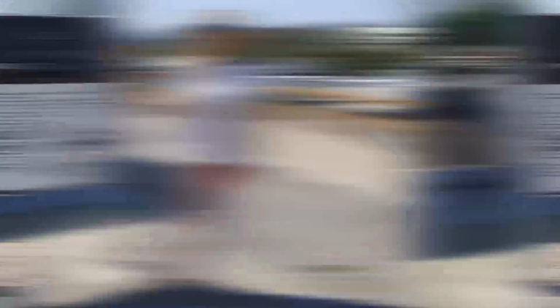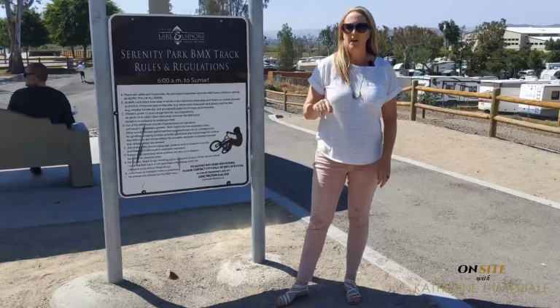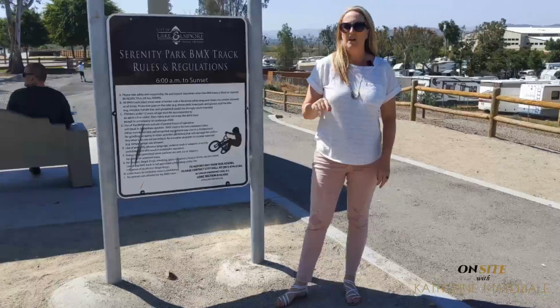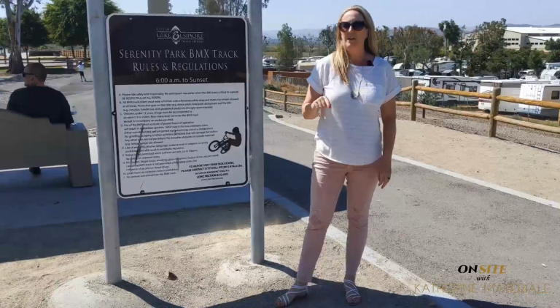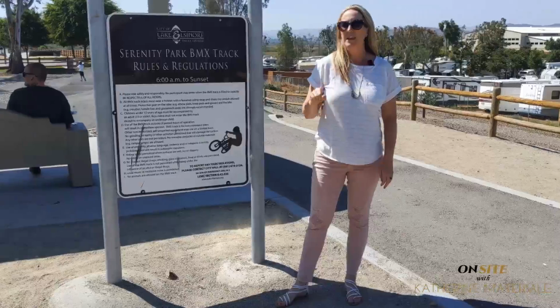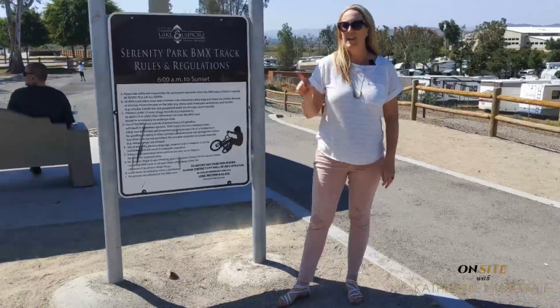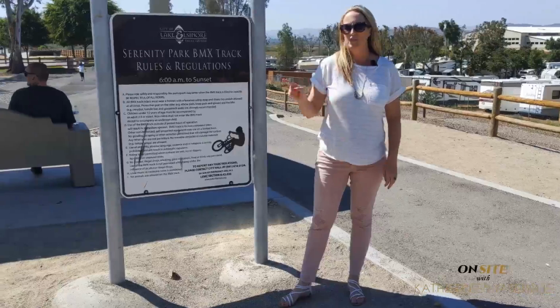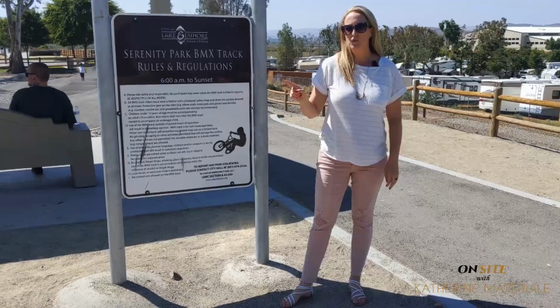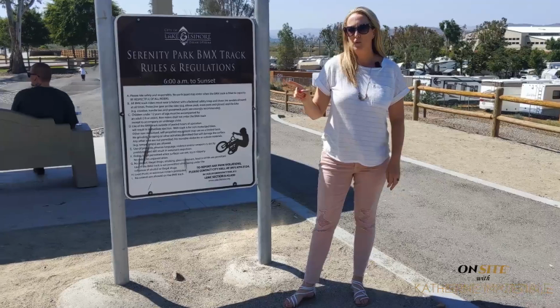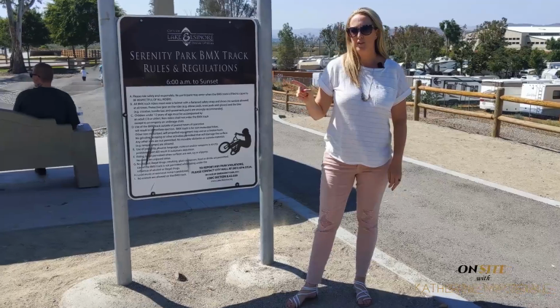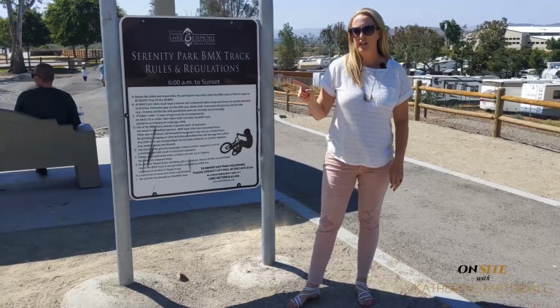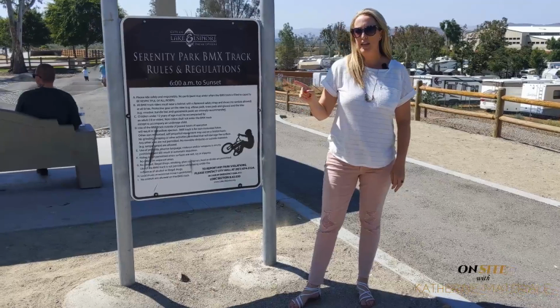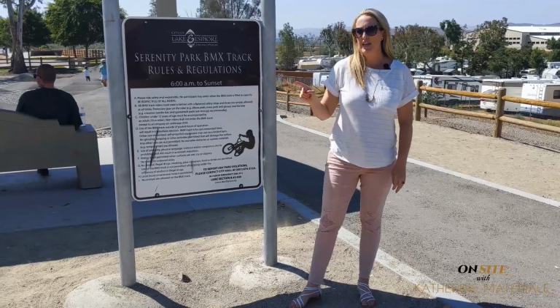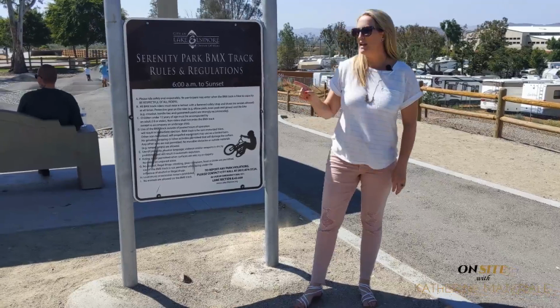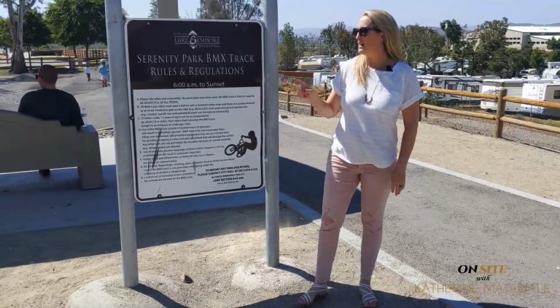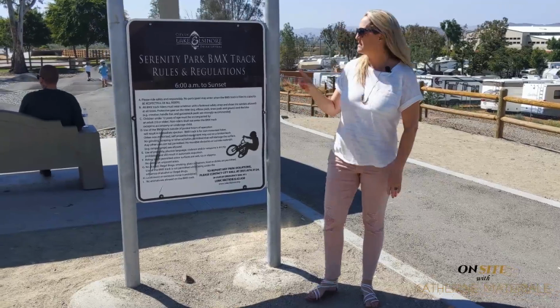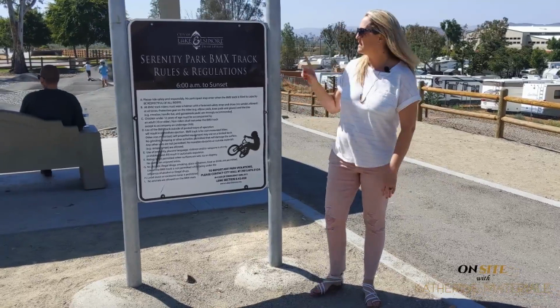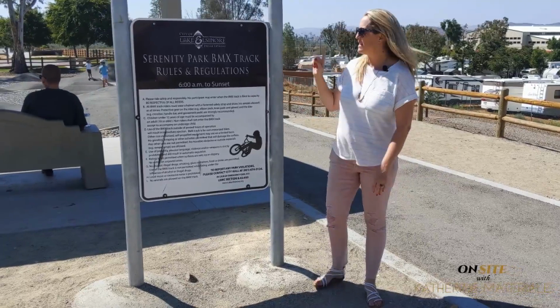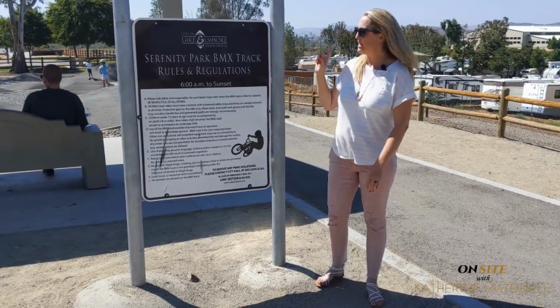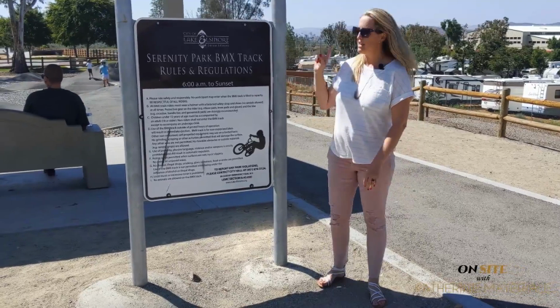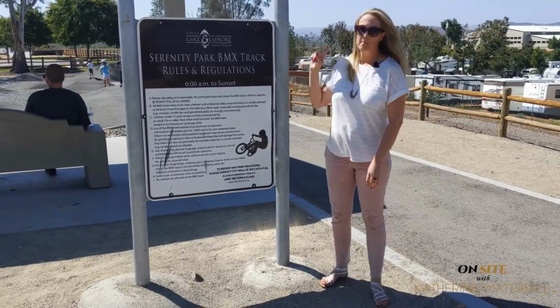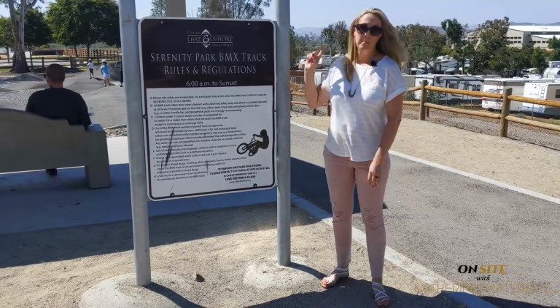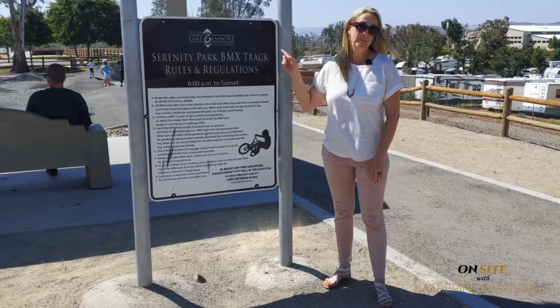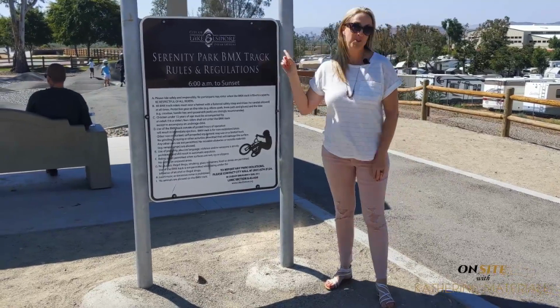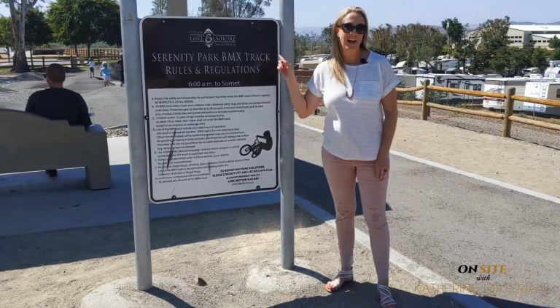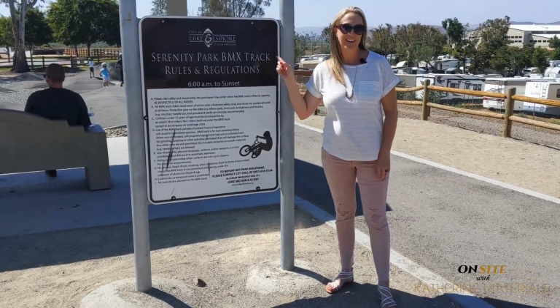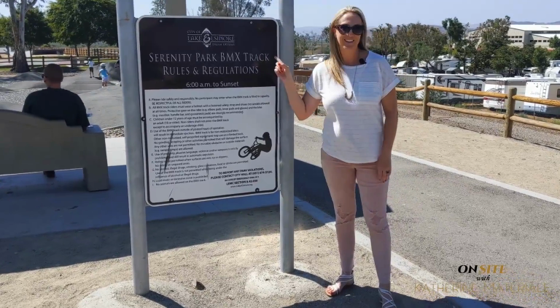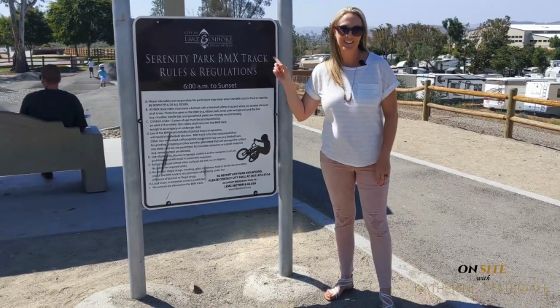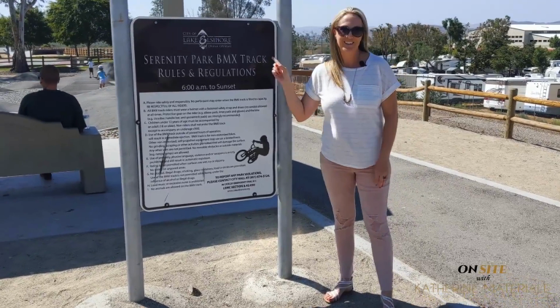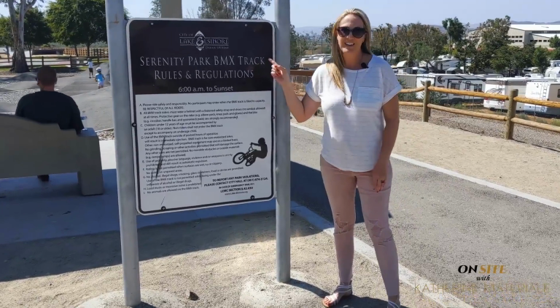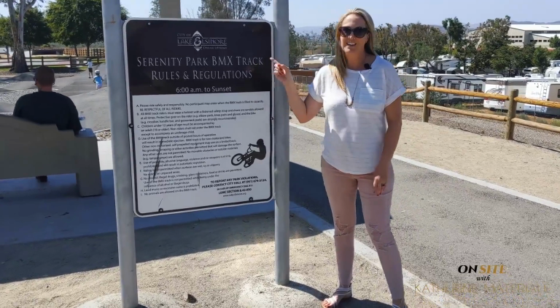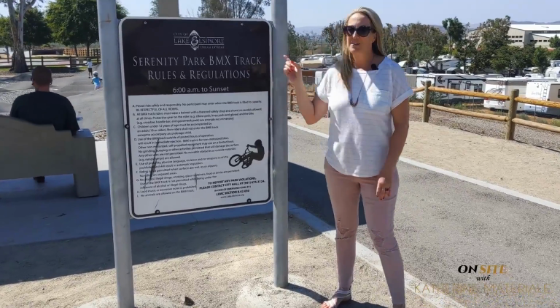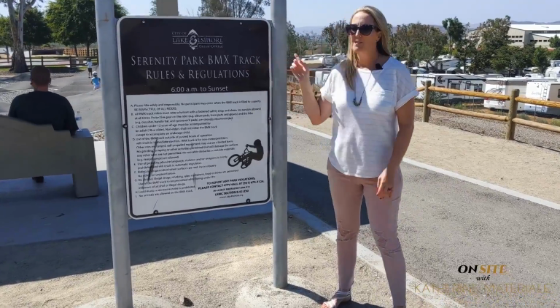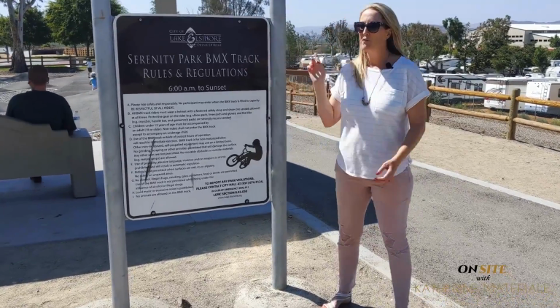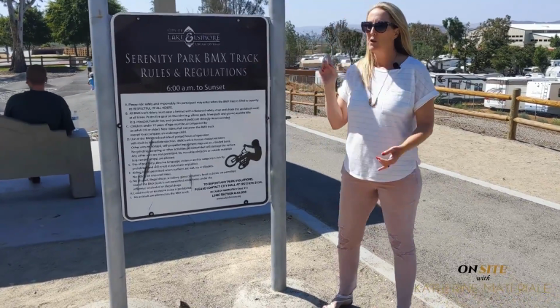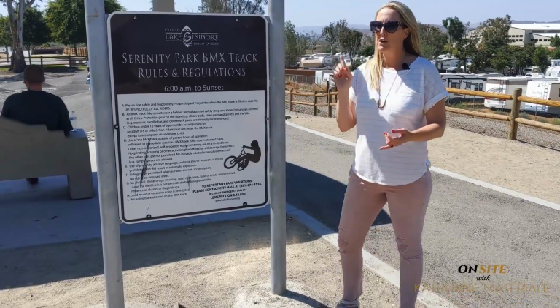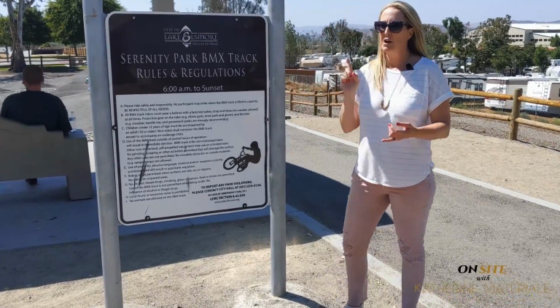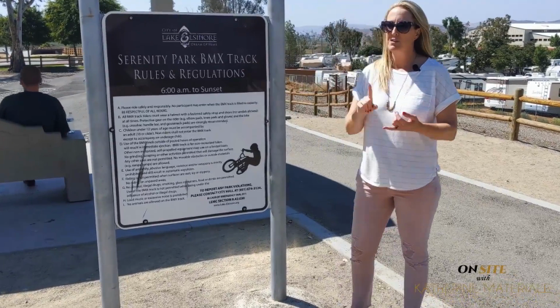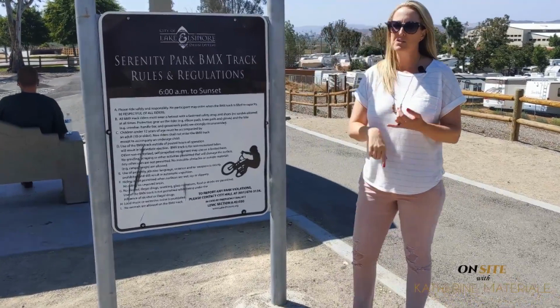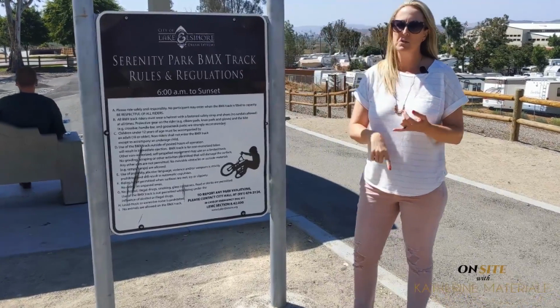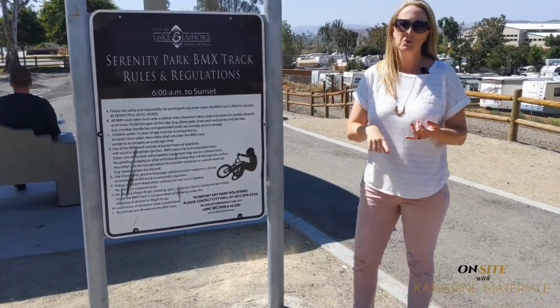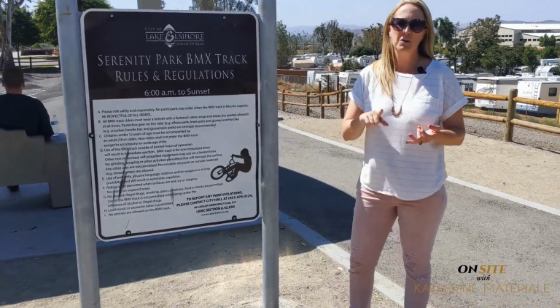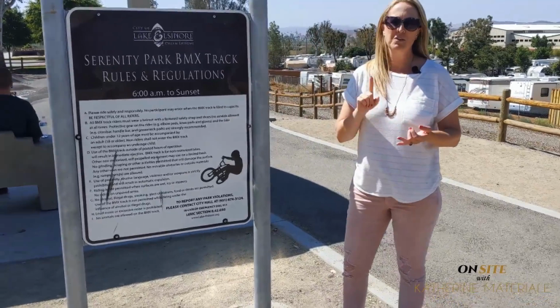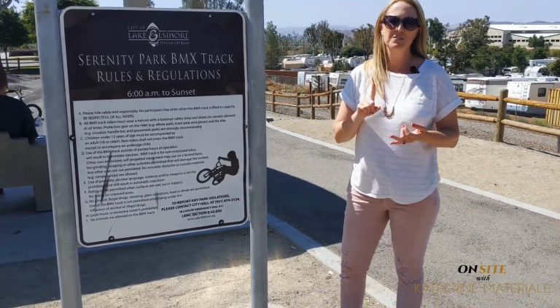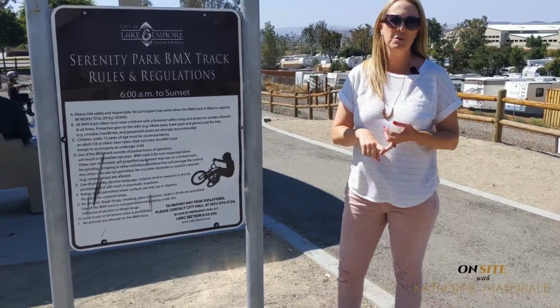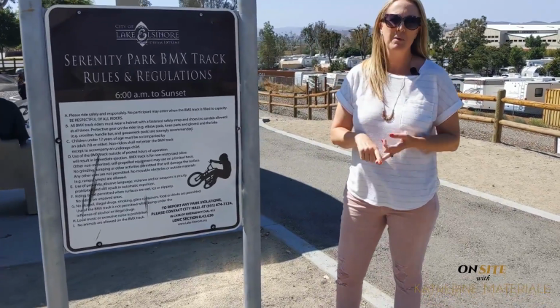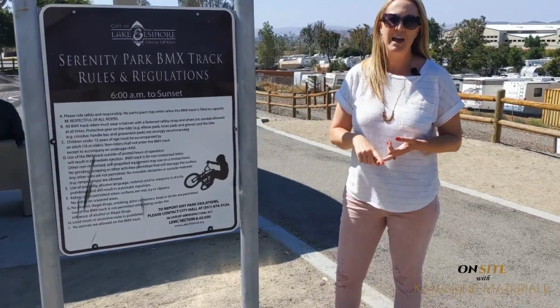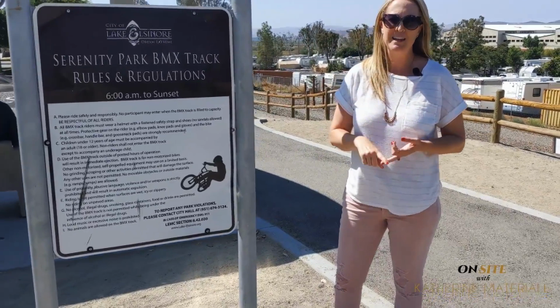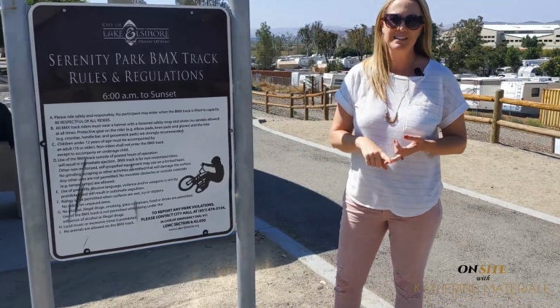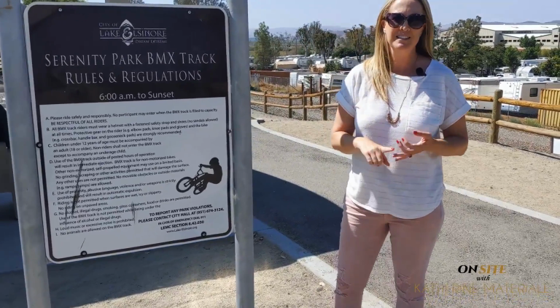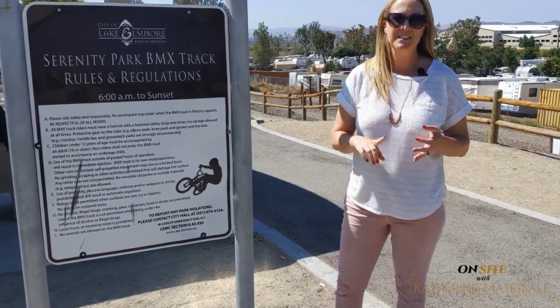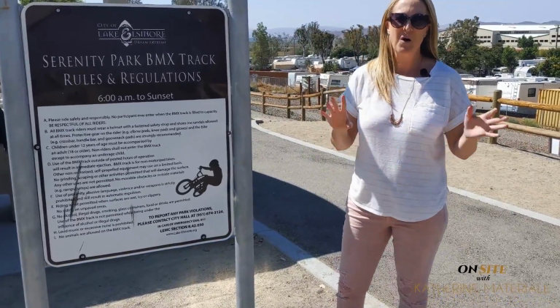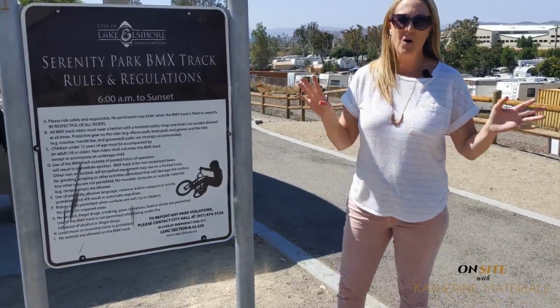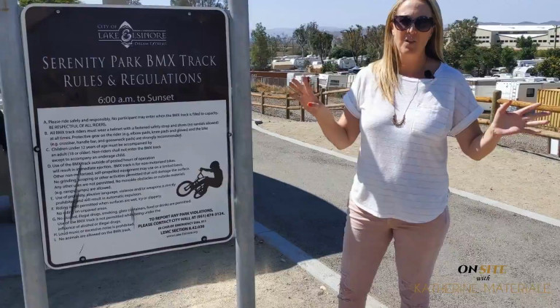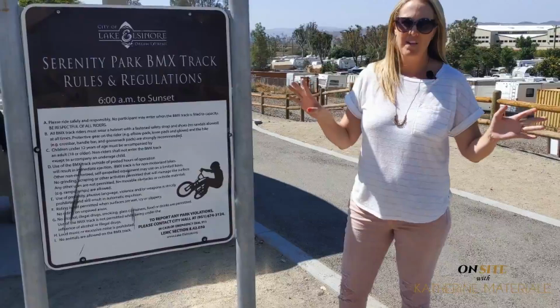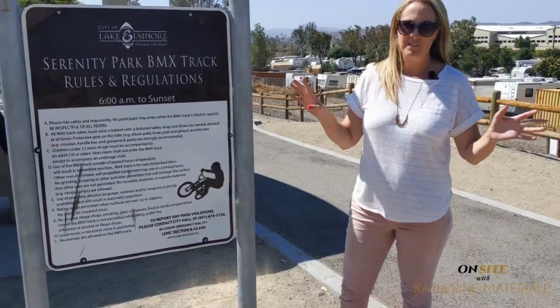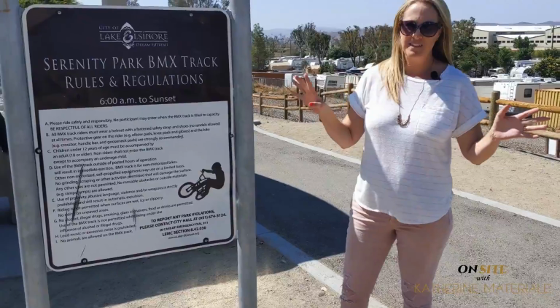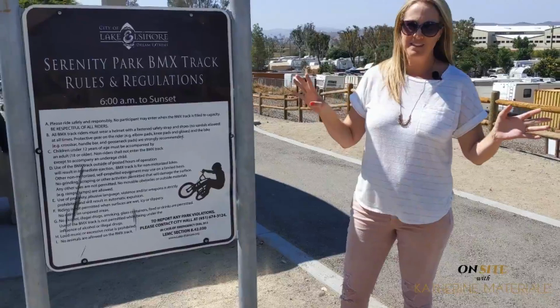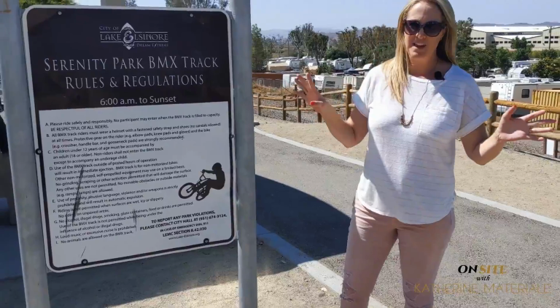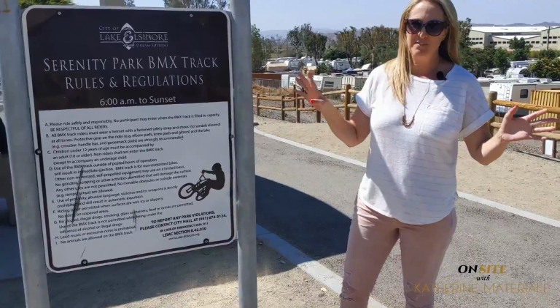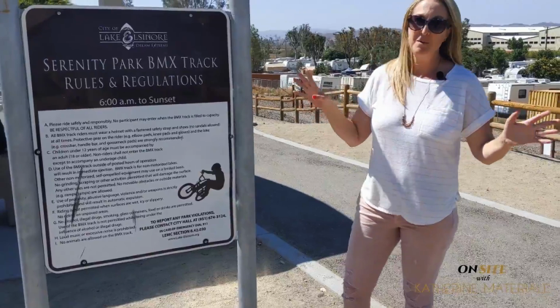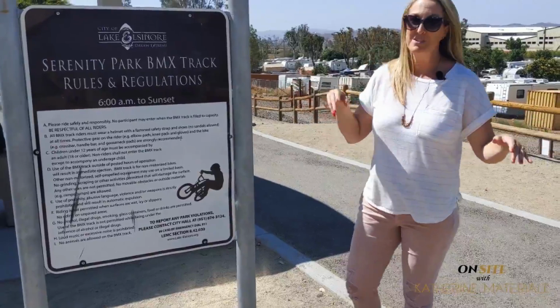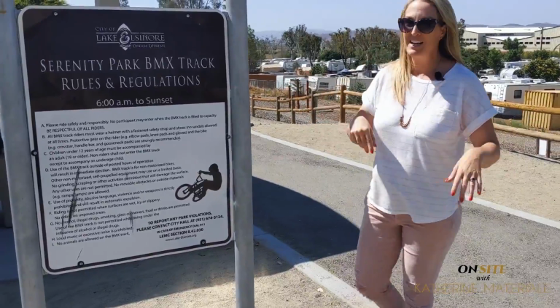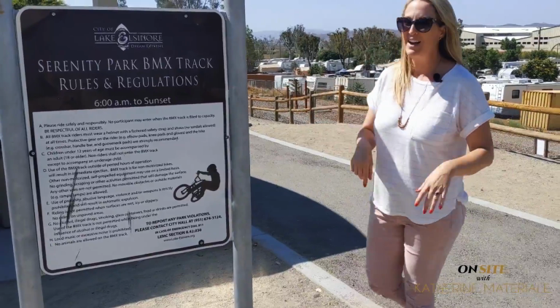The next cool thing is the pump track for your scooters, your bikes, all of that fun stuff. Come check it out.